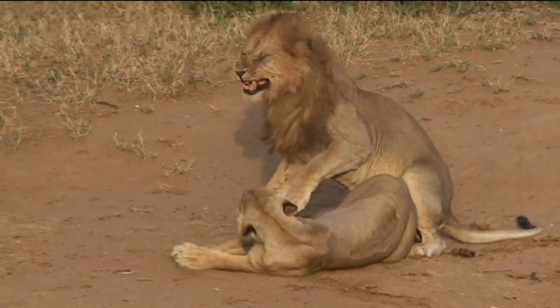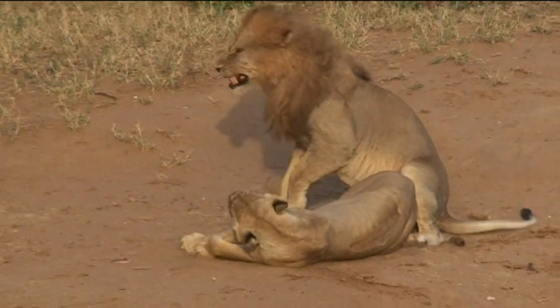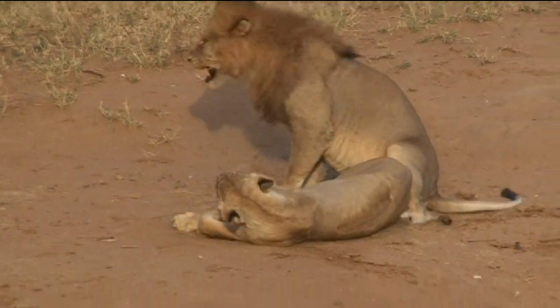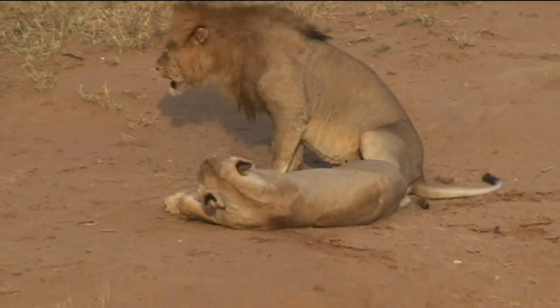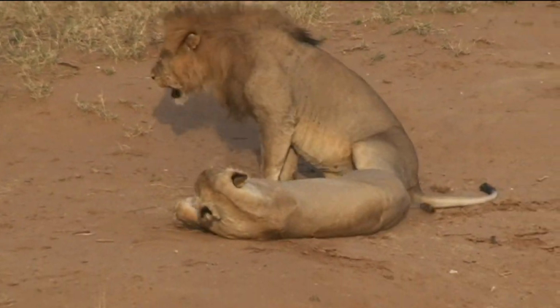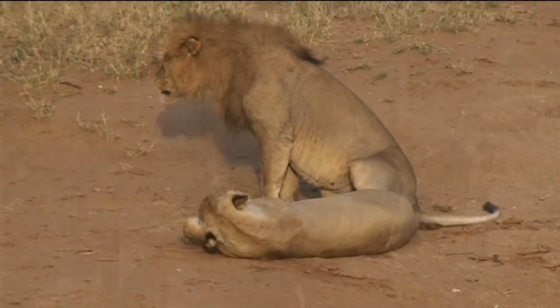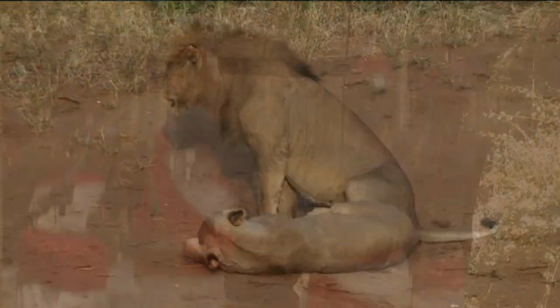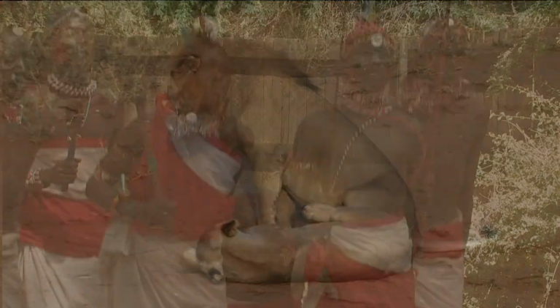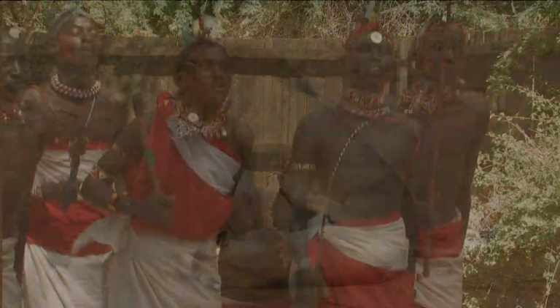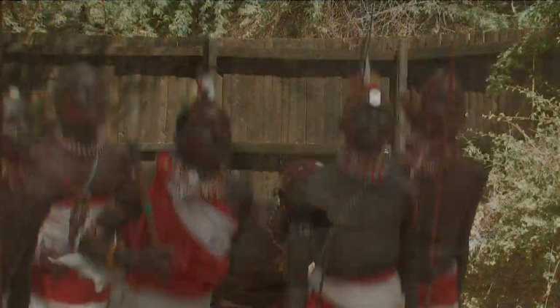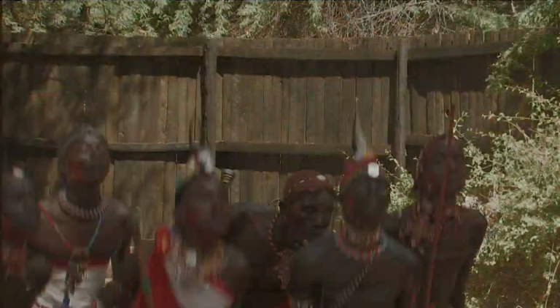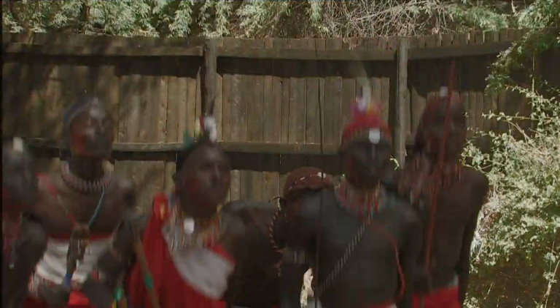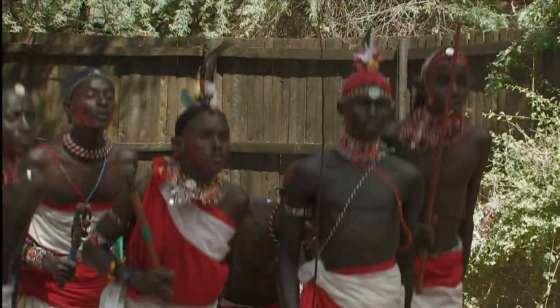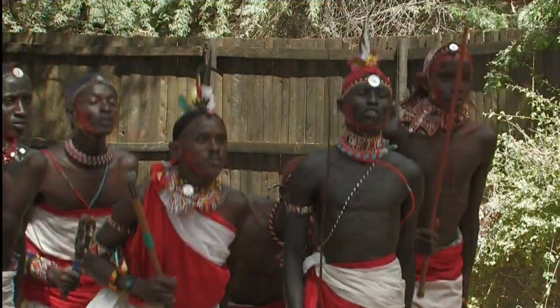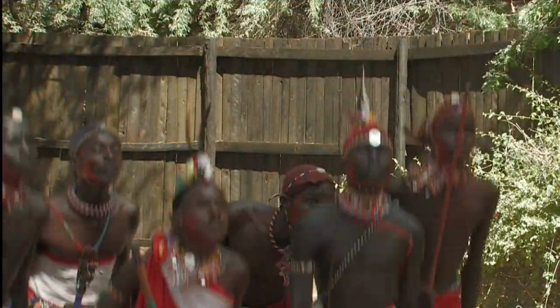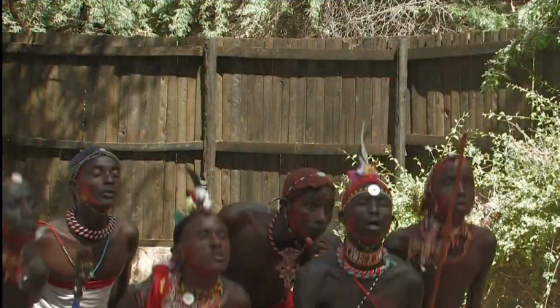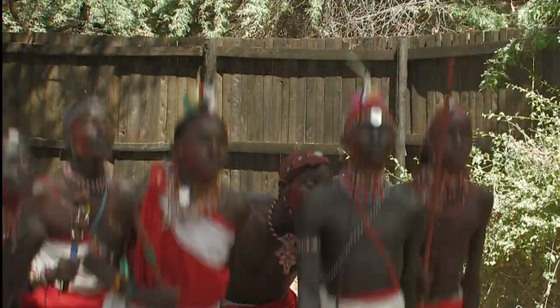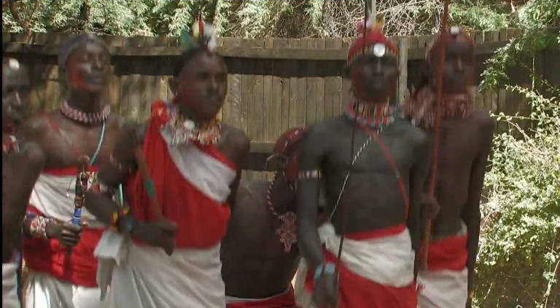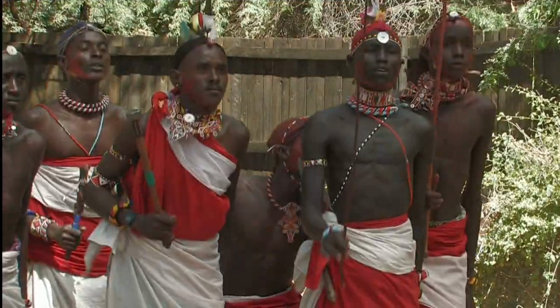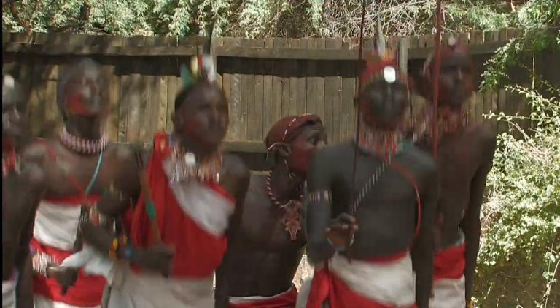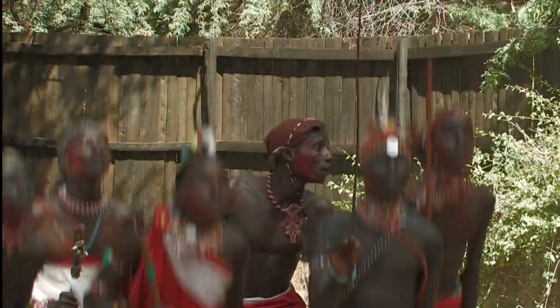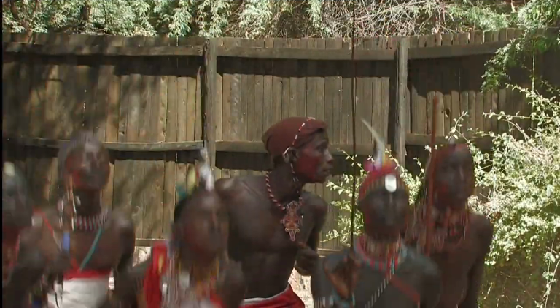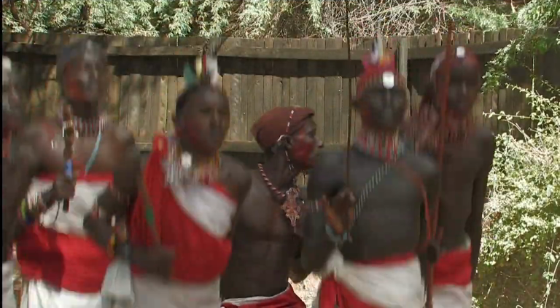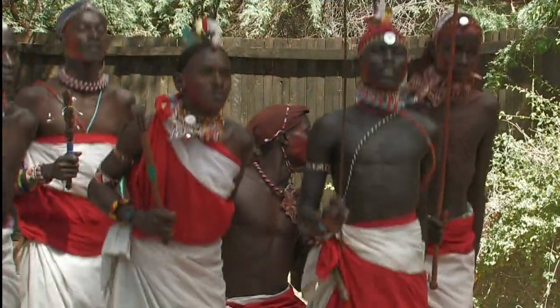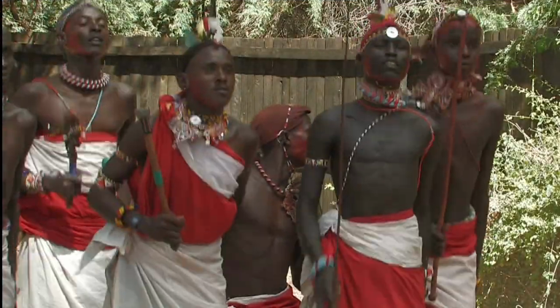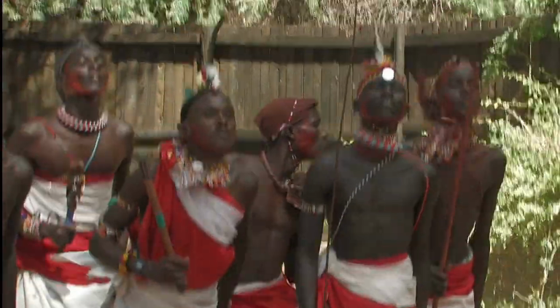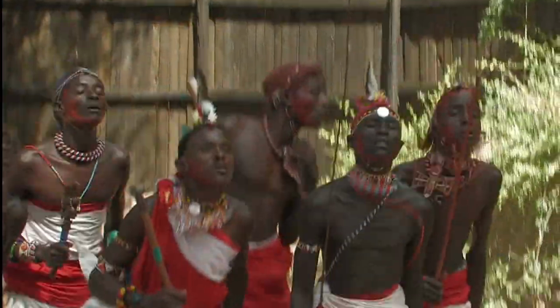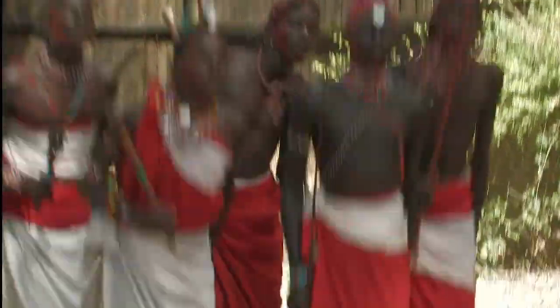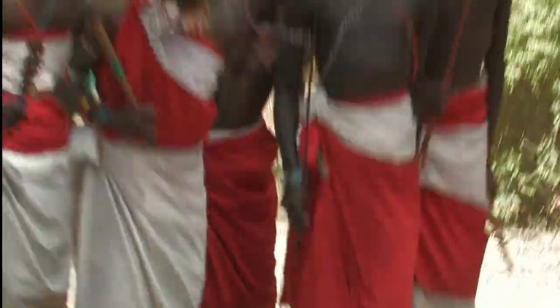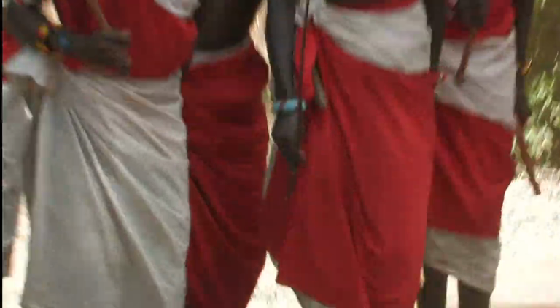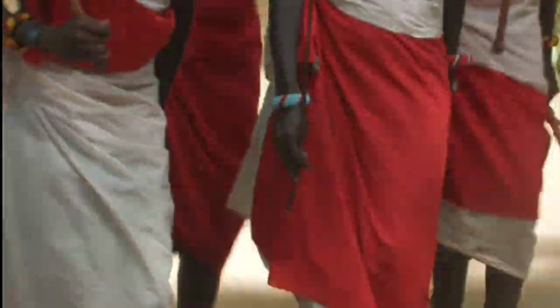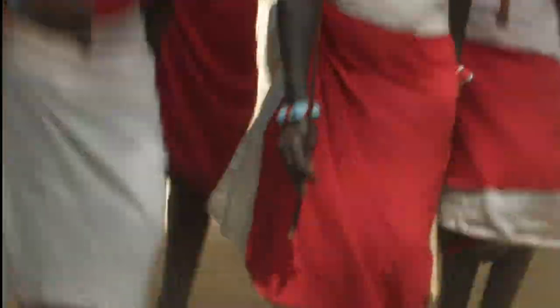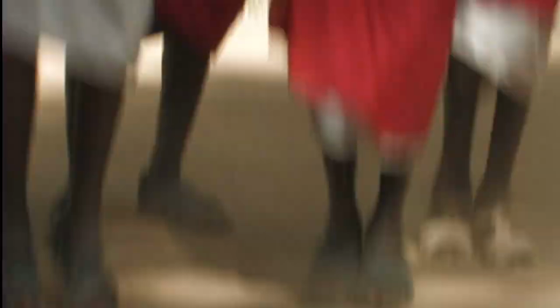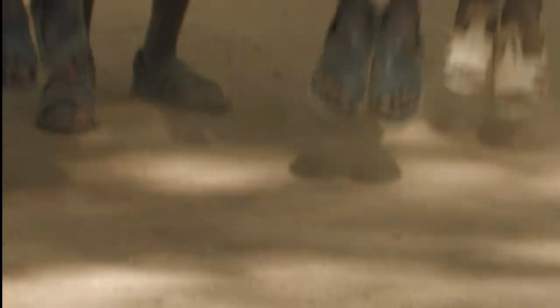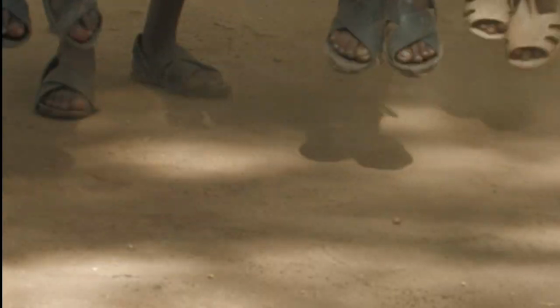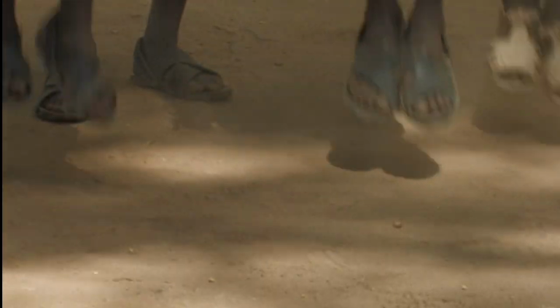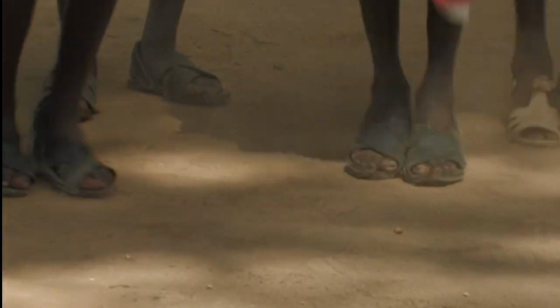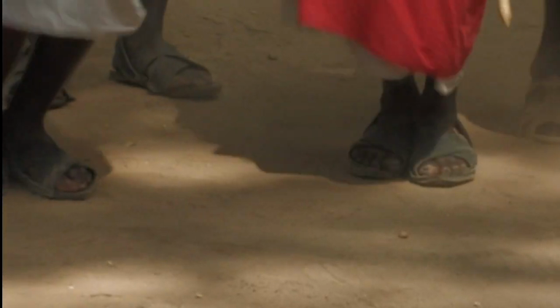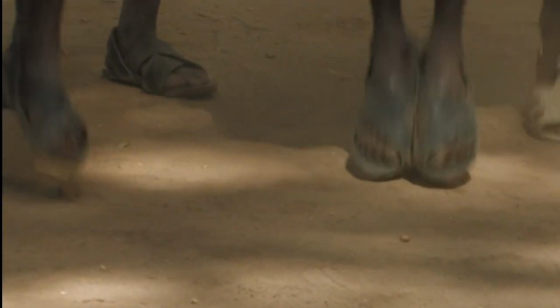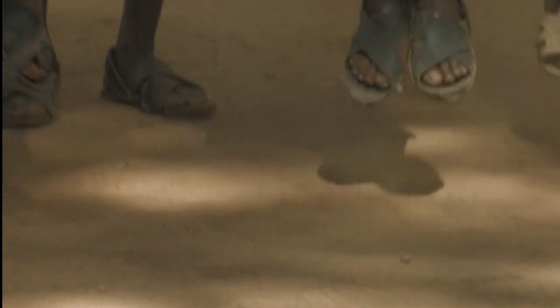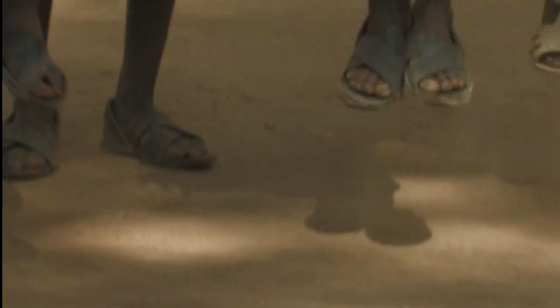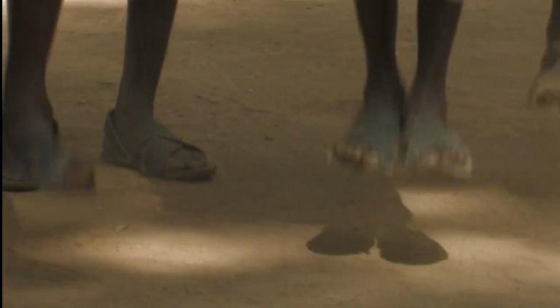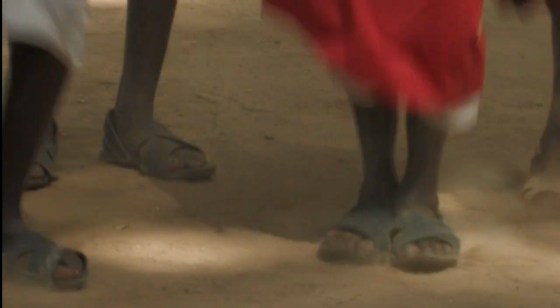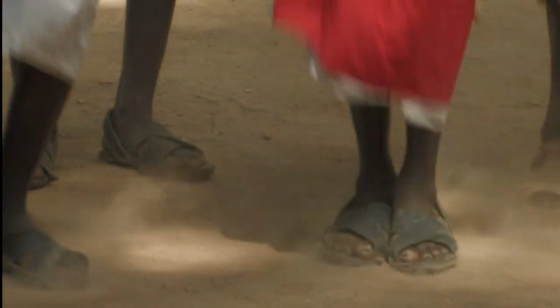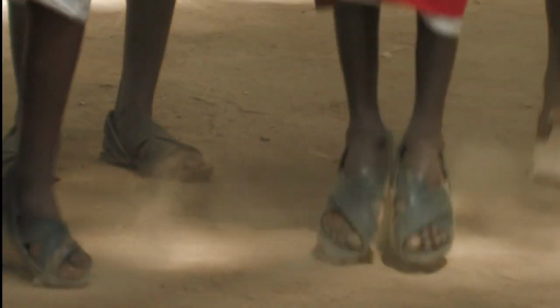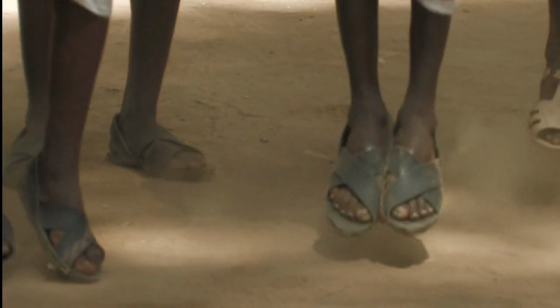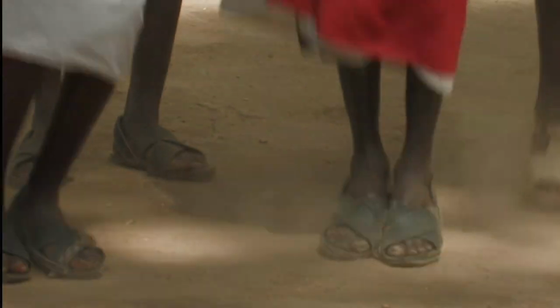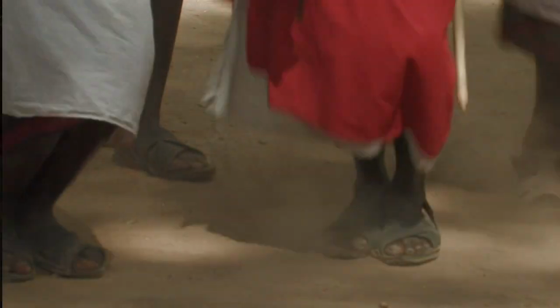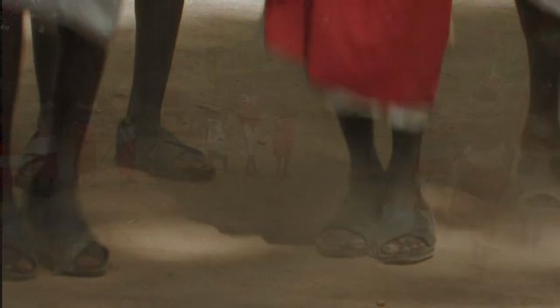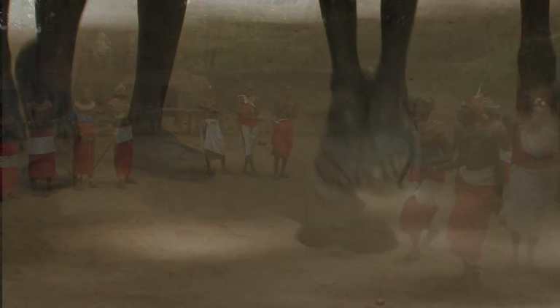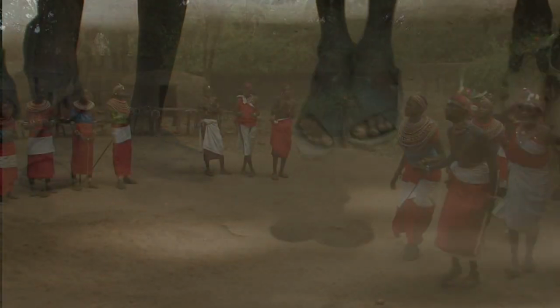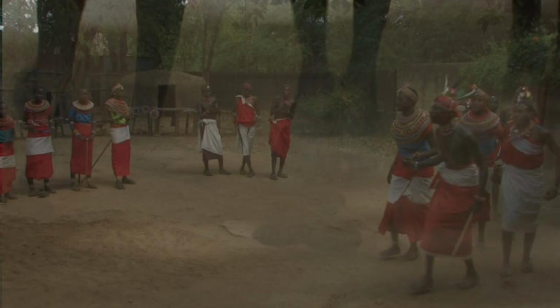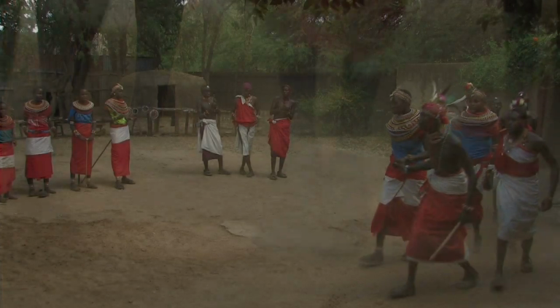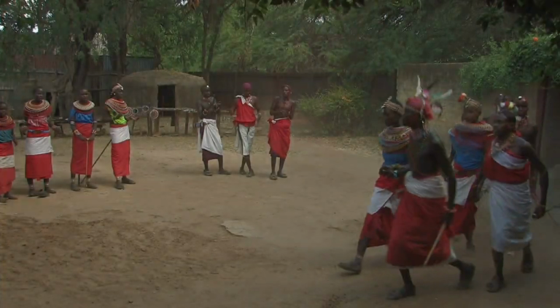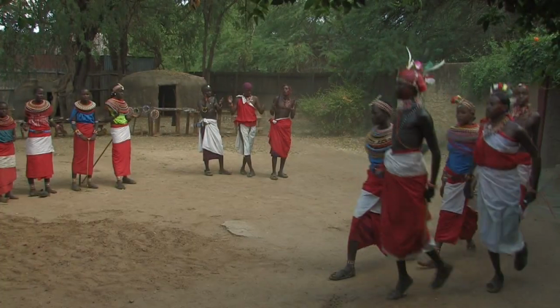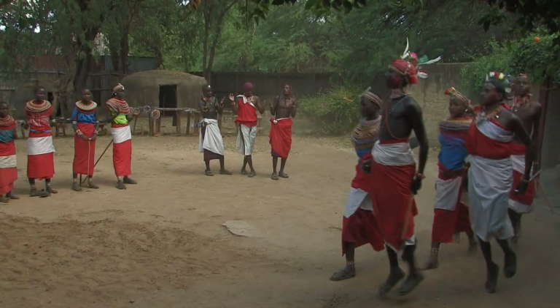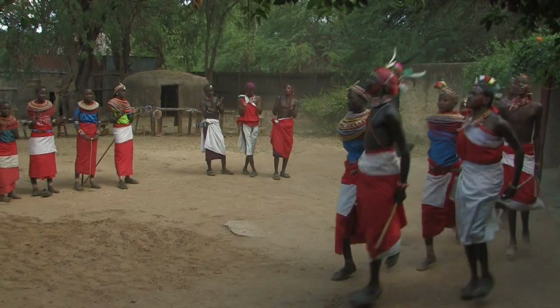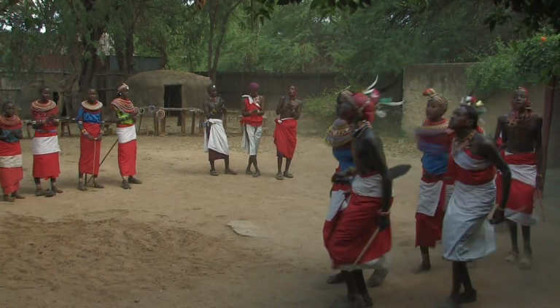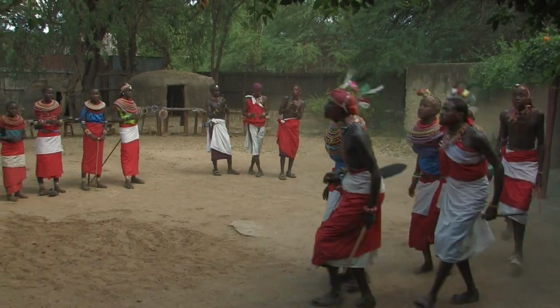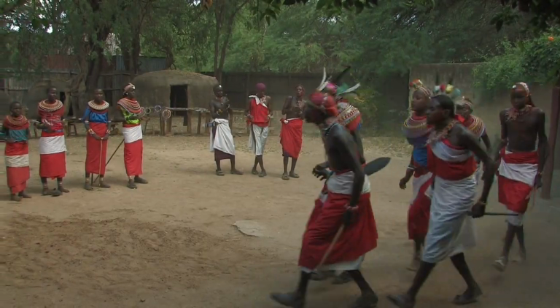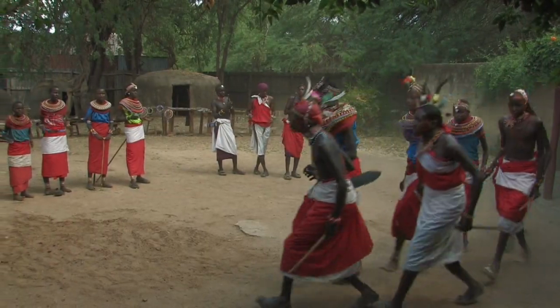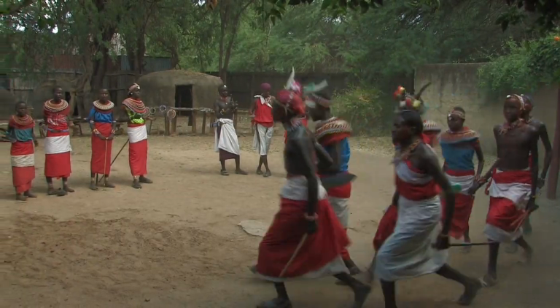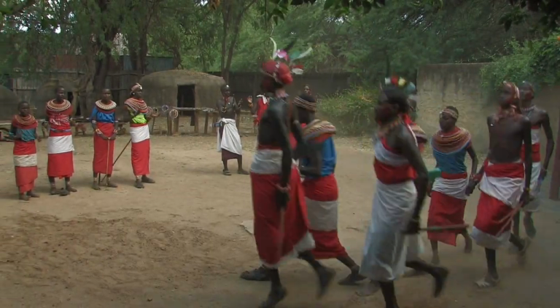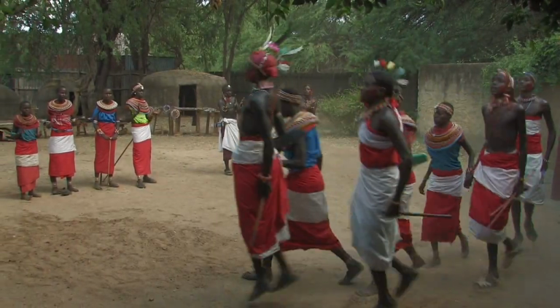The park is part of Samburu tribal lands, which allows us to interact with and photograph these indigenous tribal people.